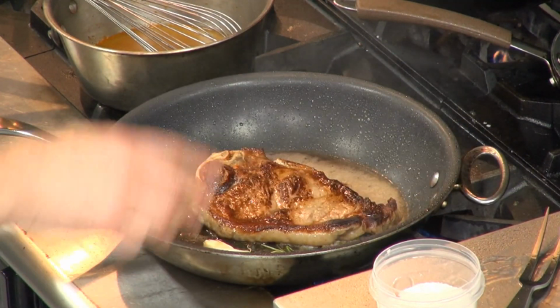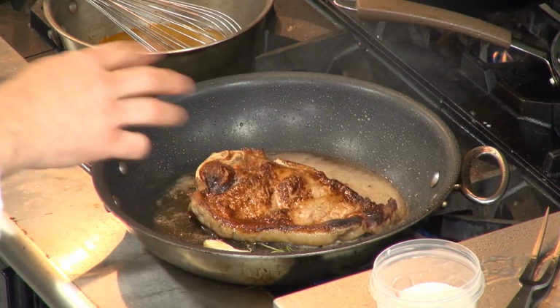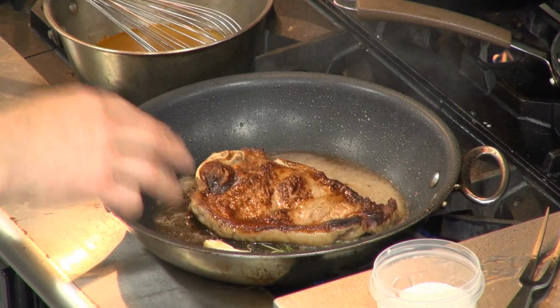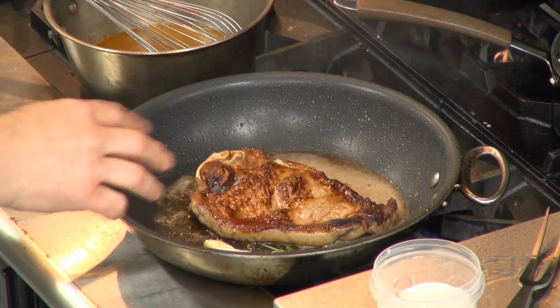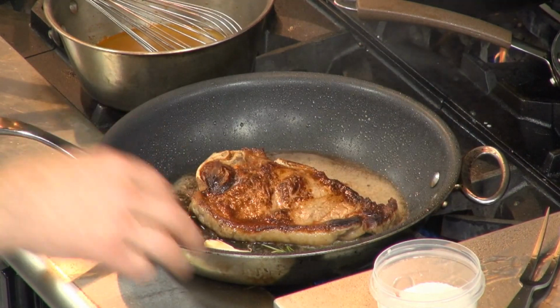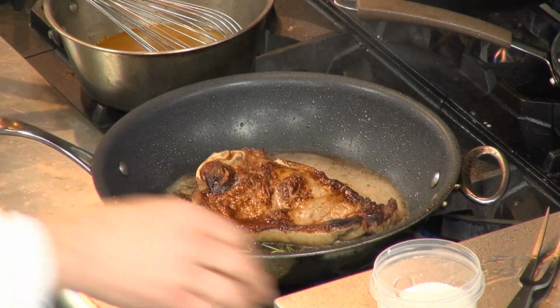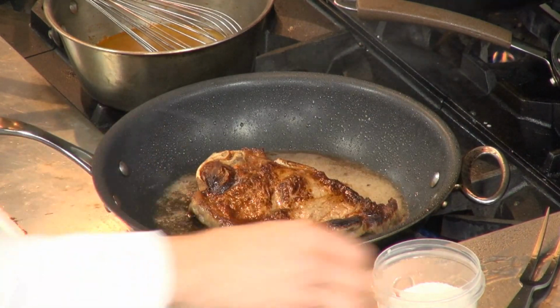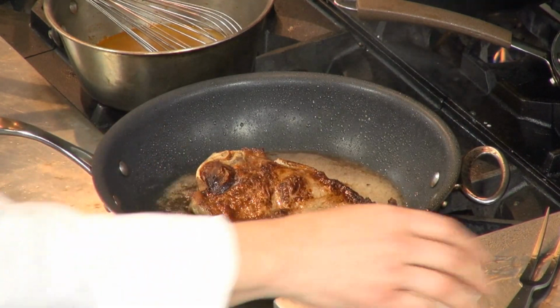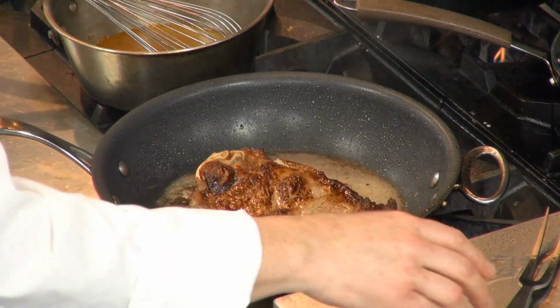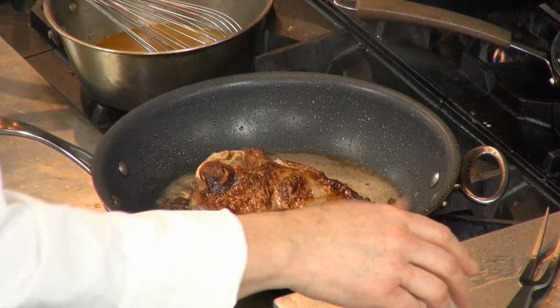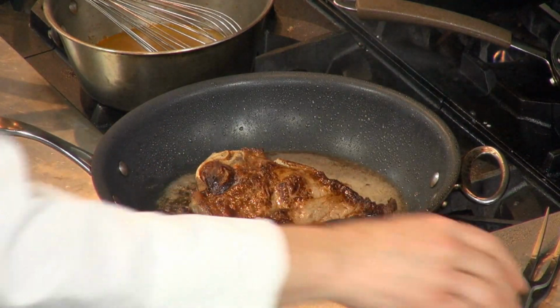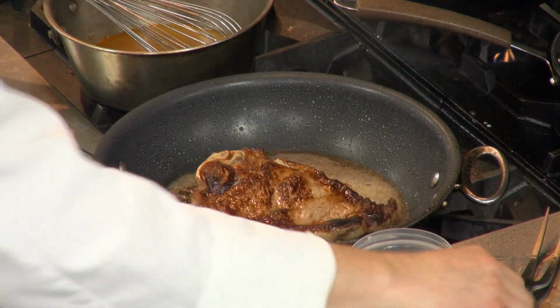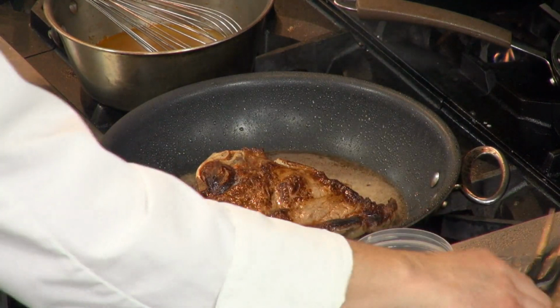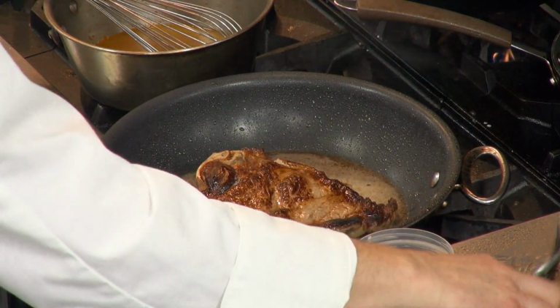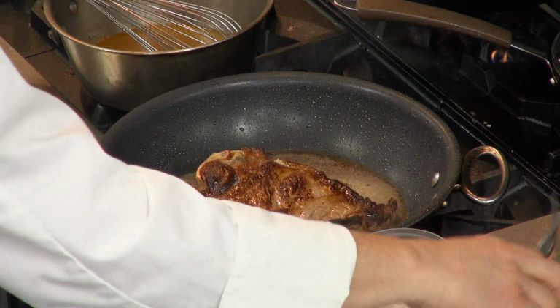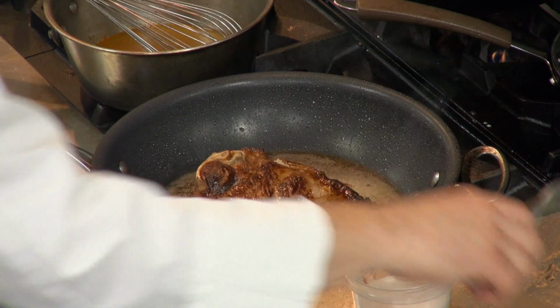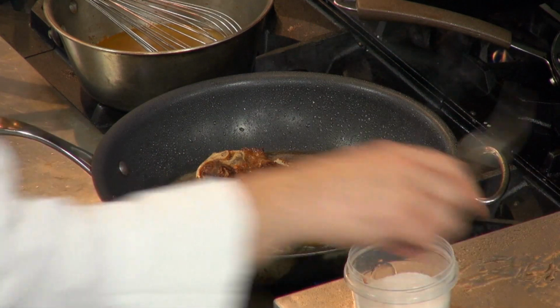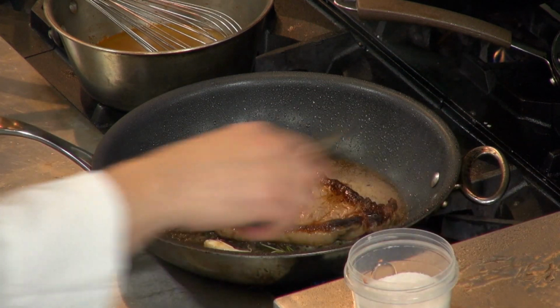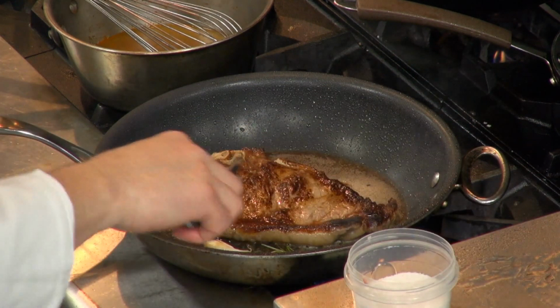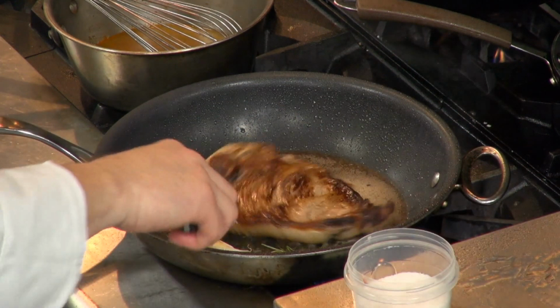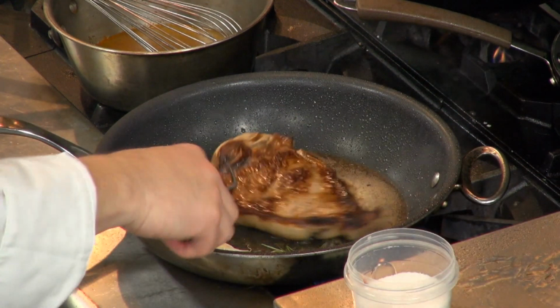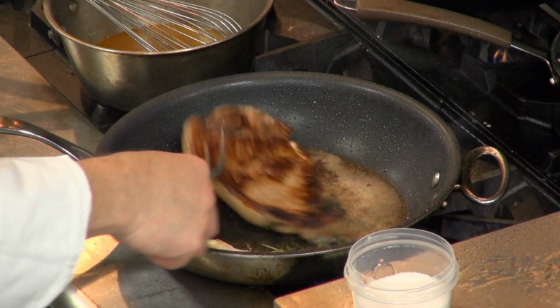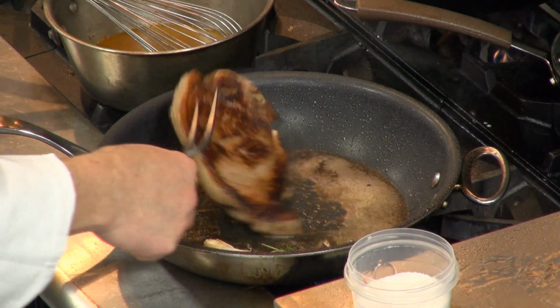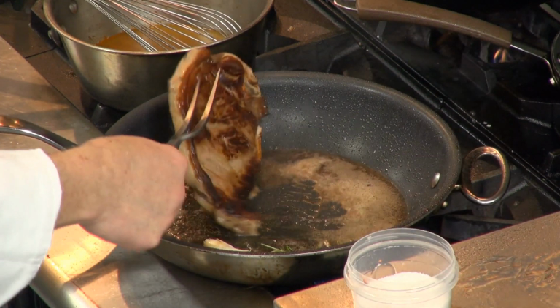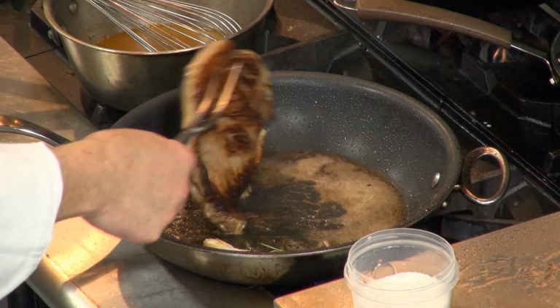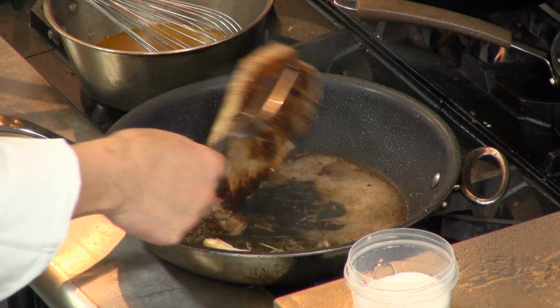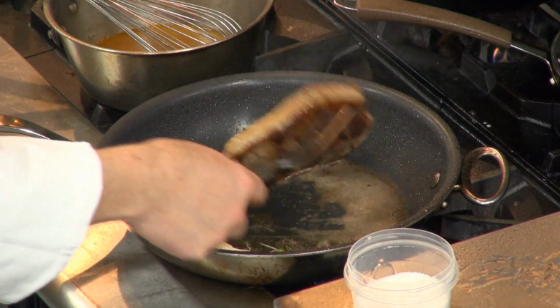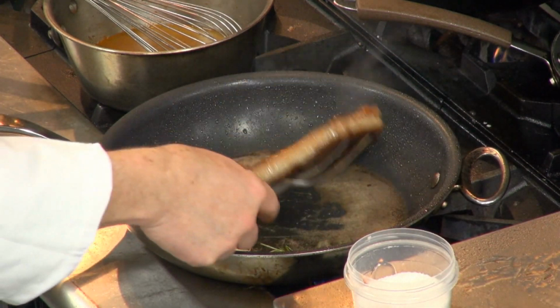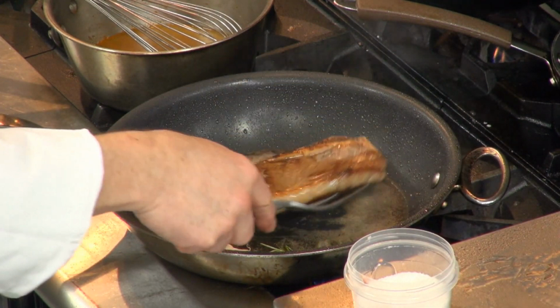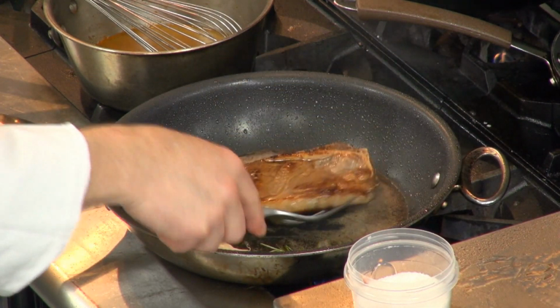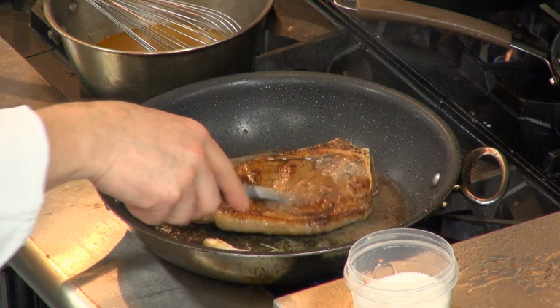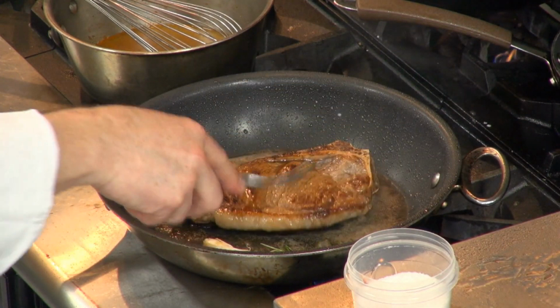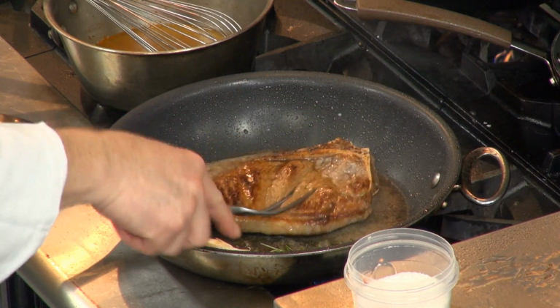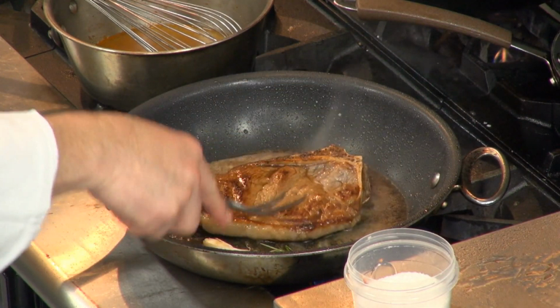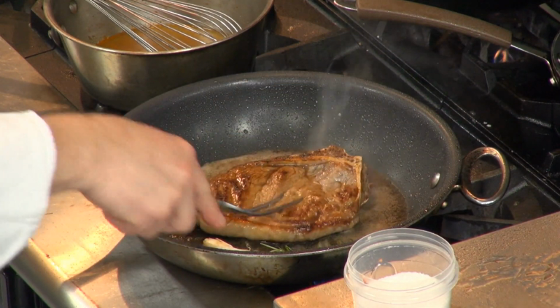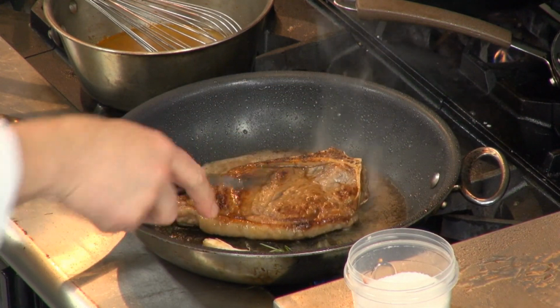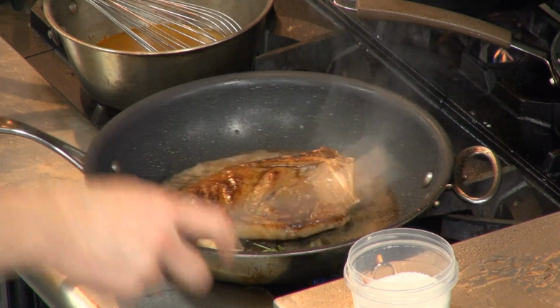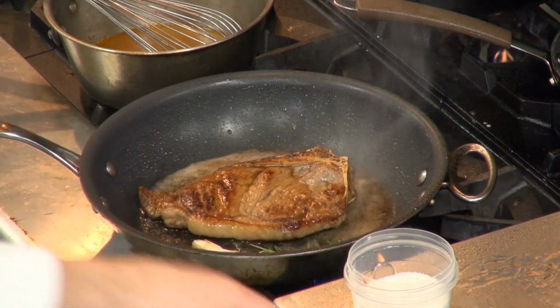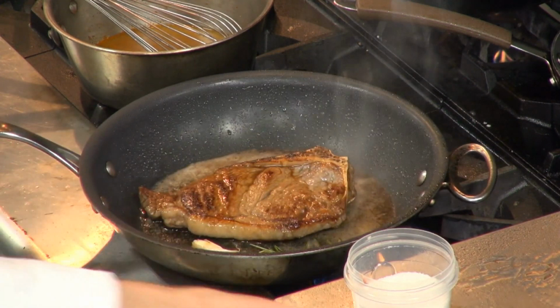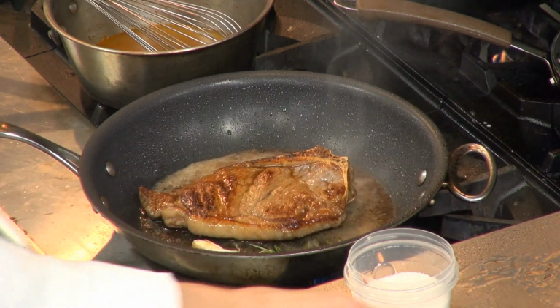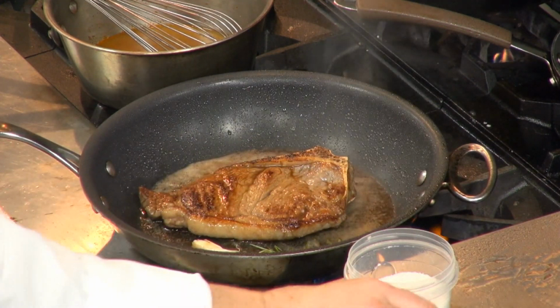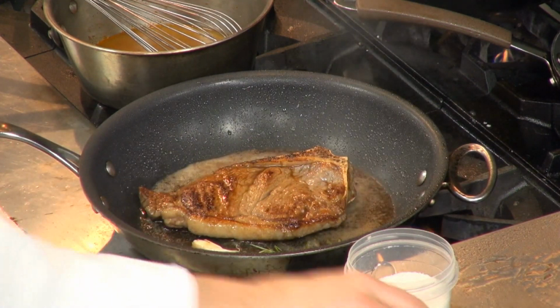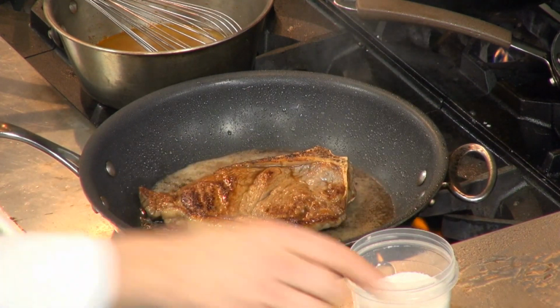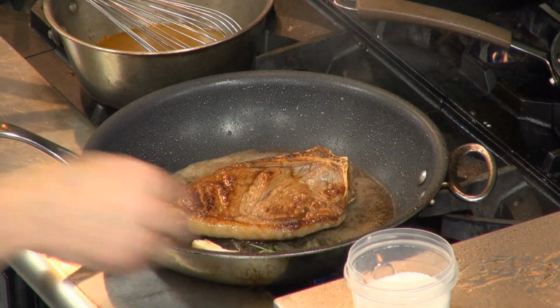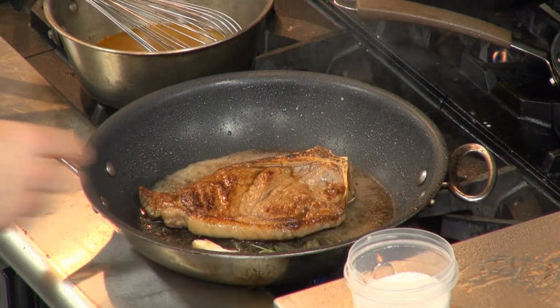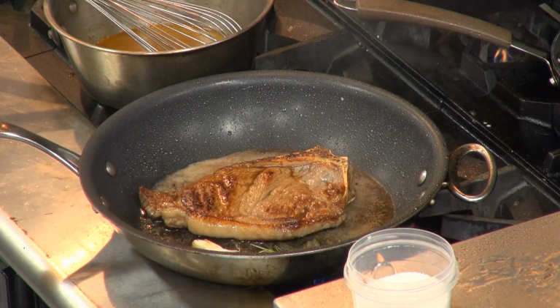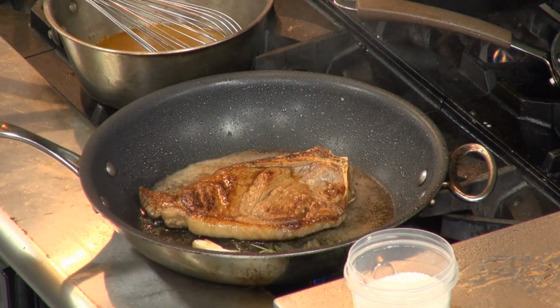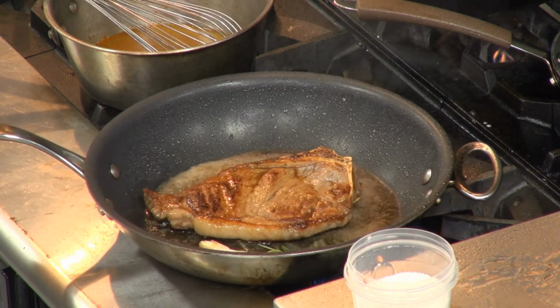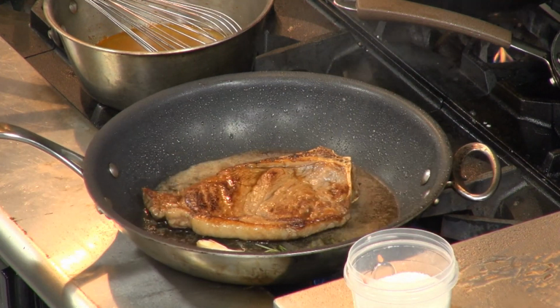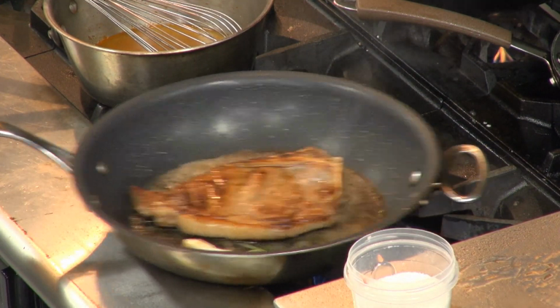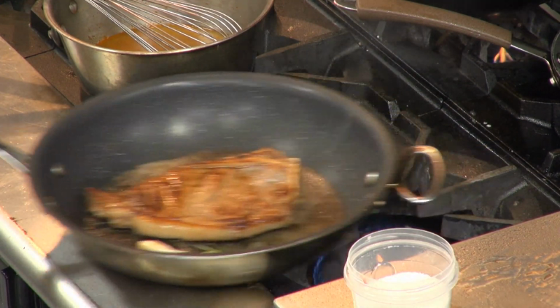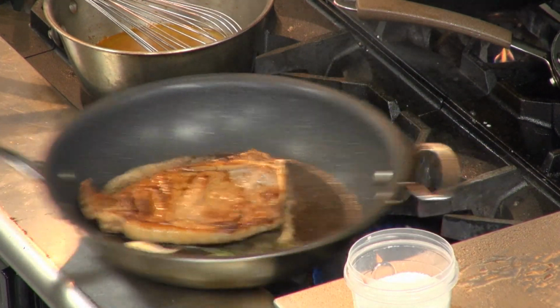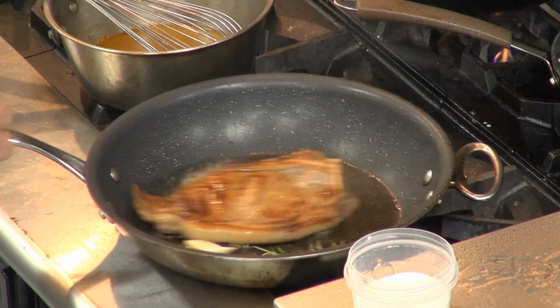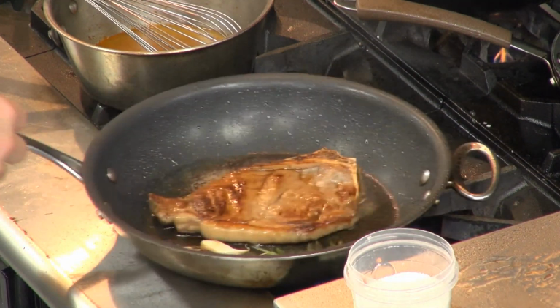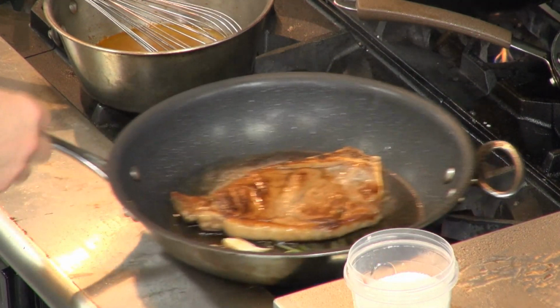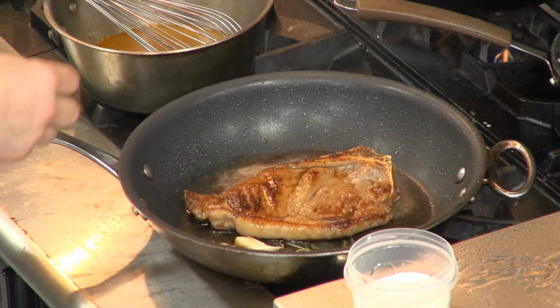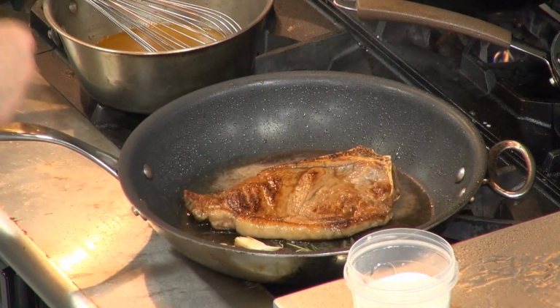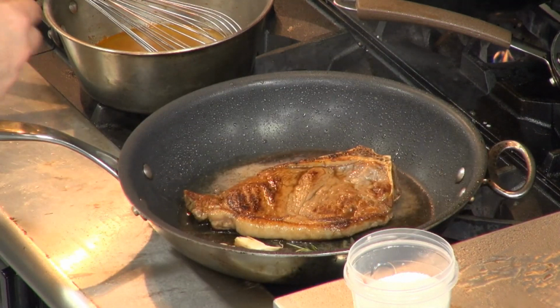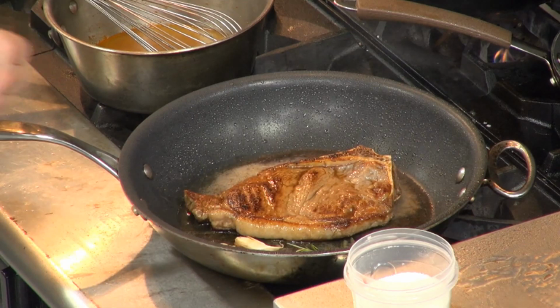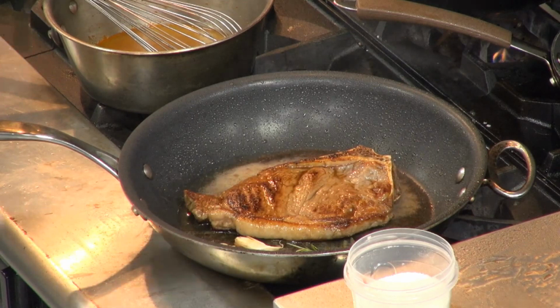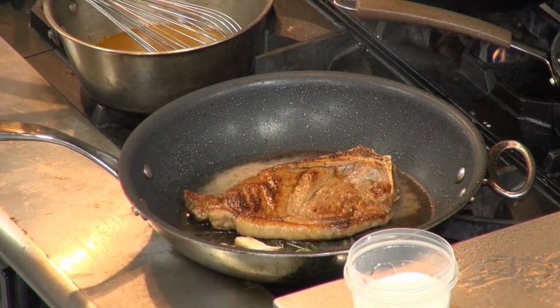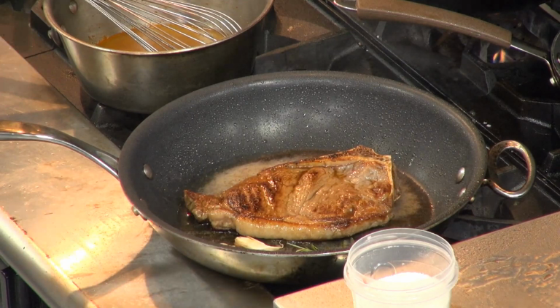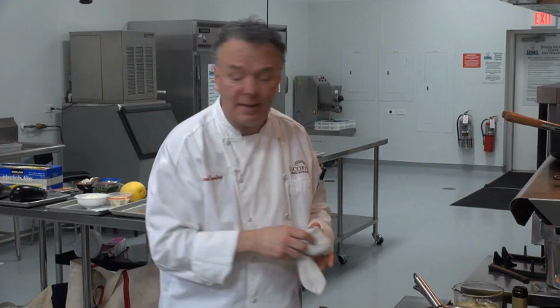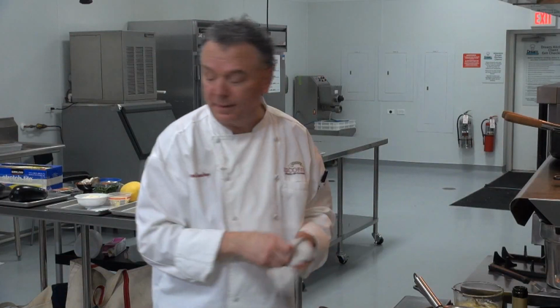I want to turn it regularly to brown on all sides. And as I'm turning it to brown on all sides, I want to baste it.